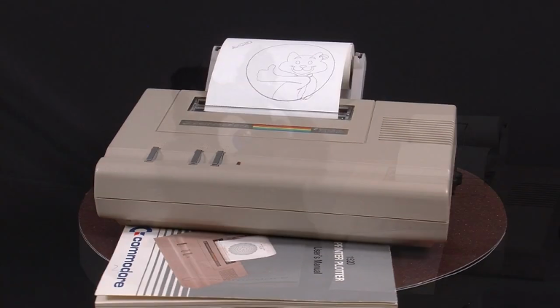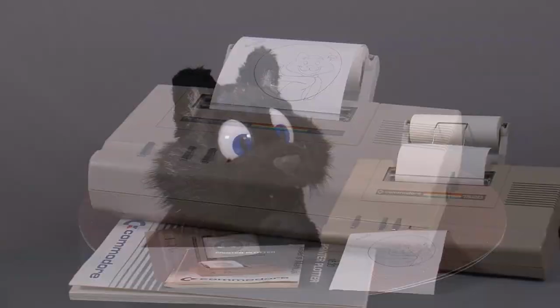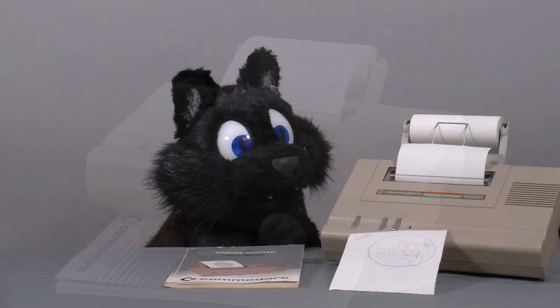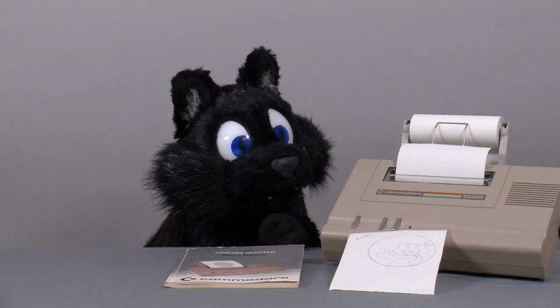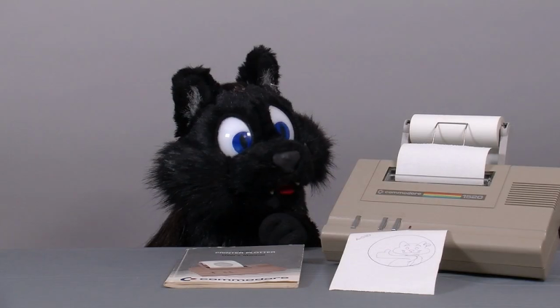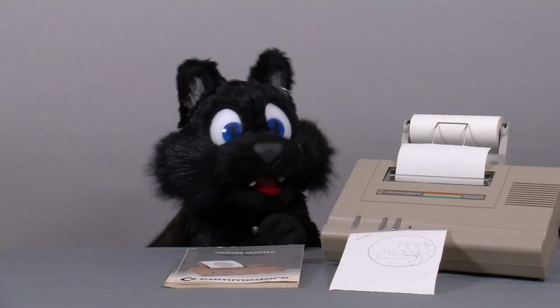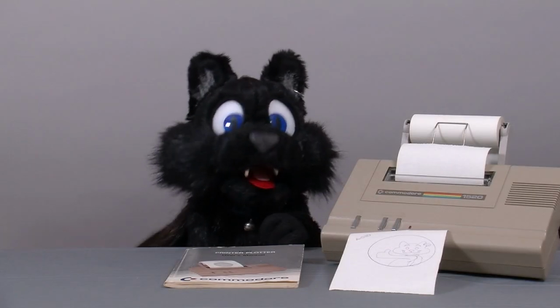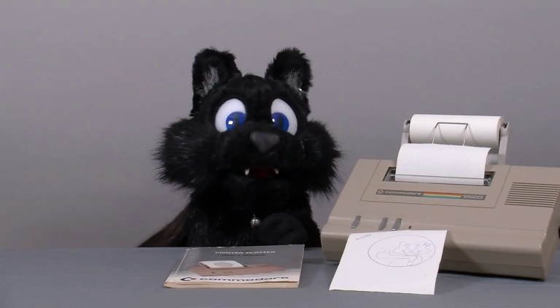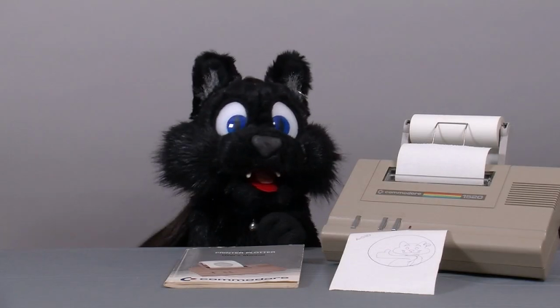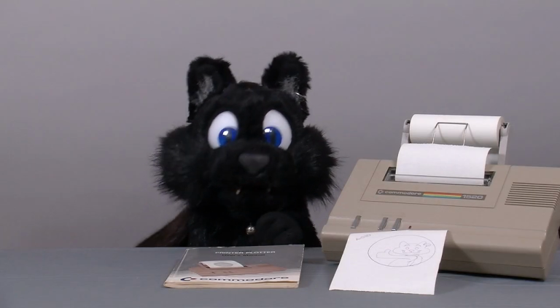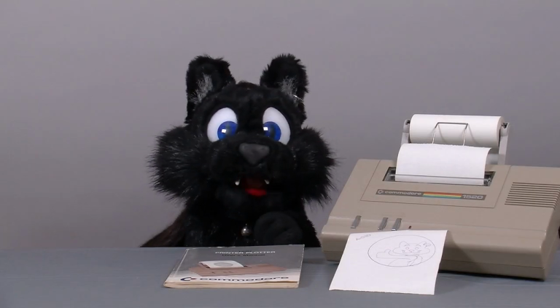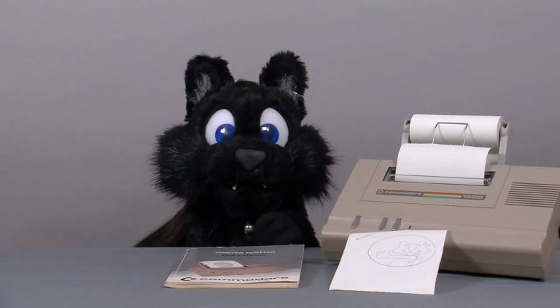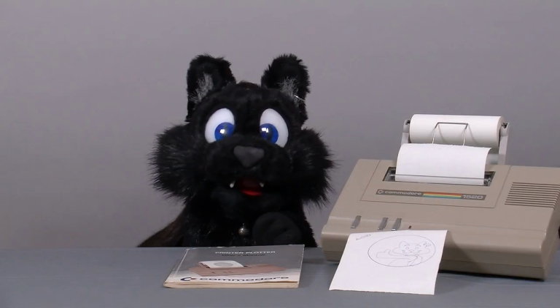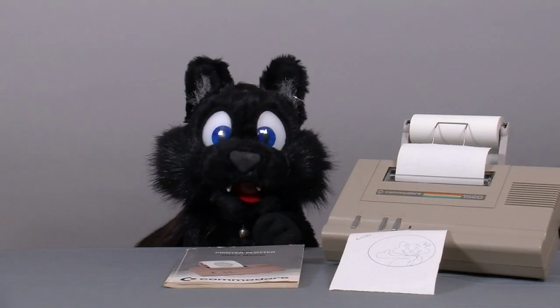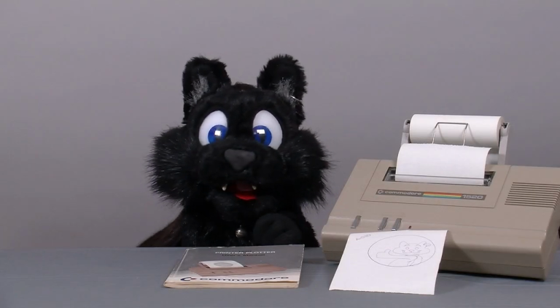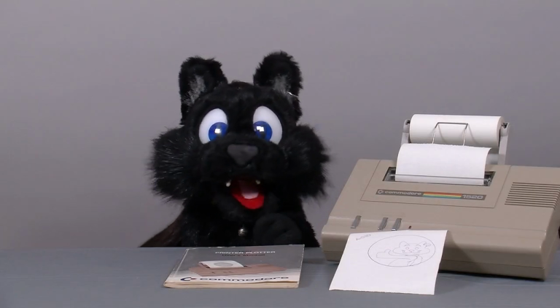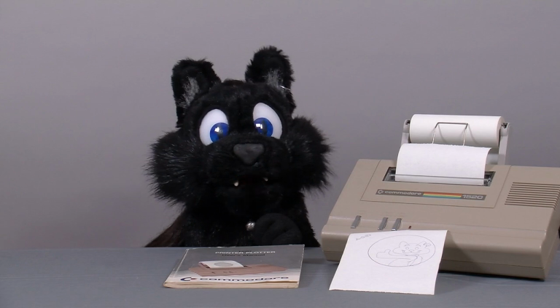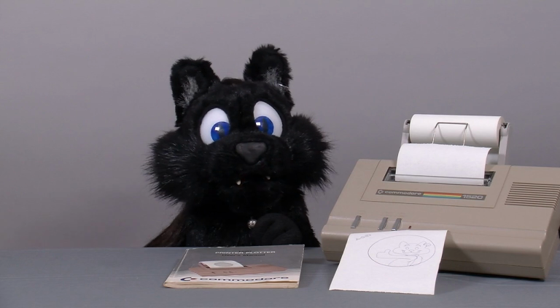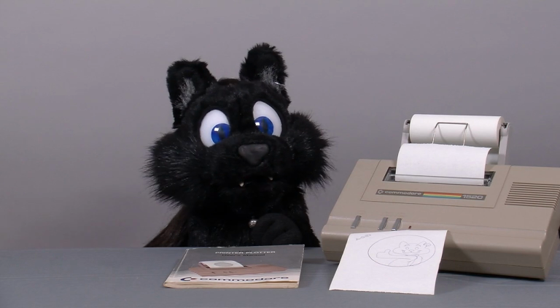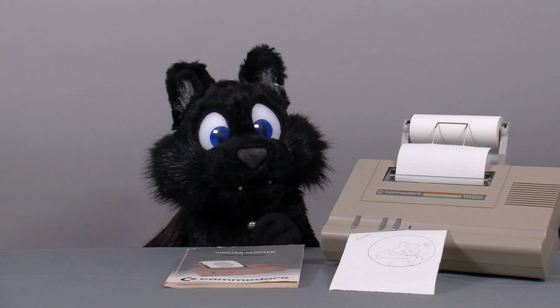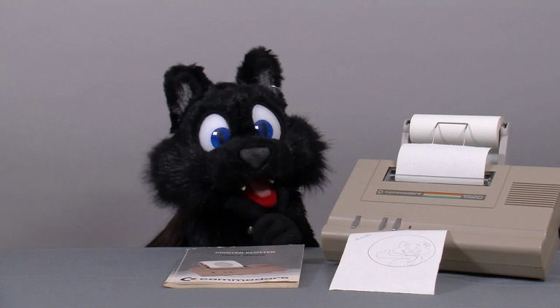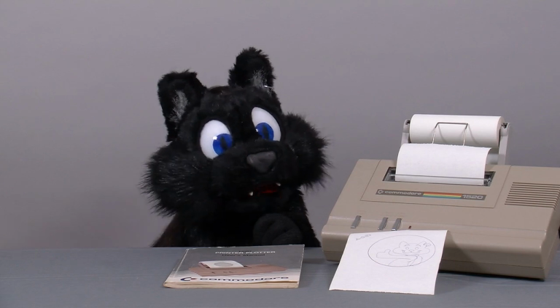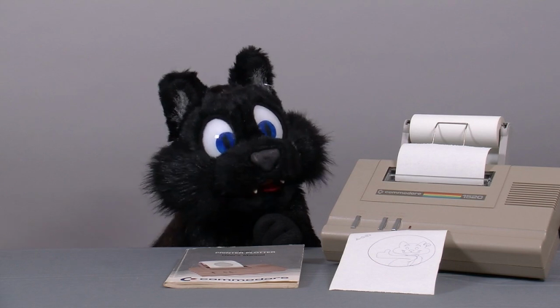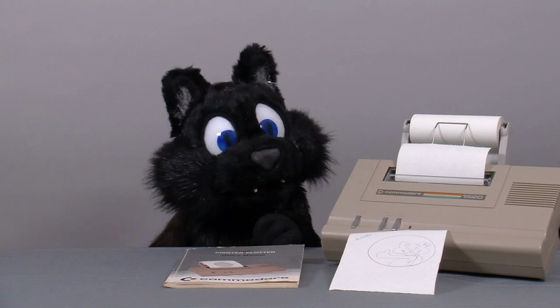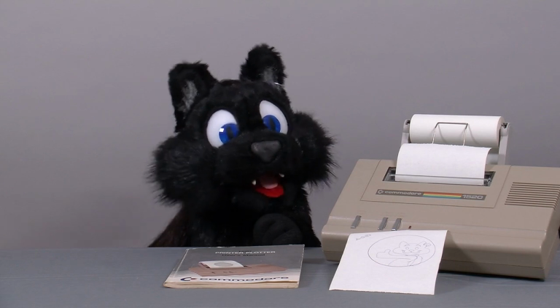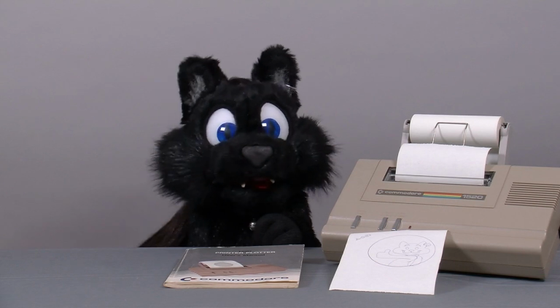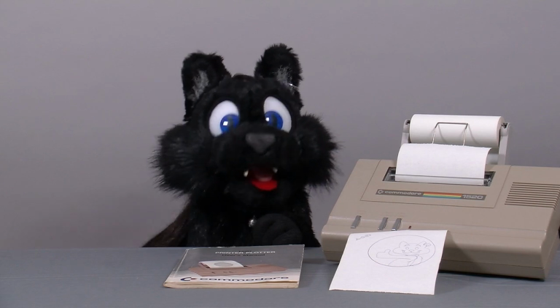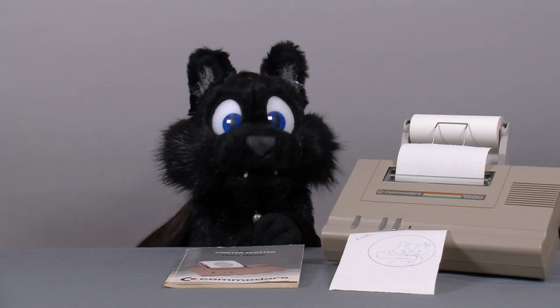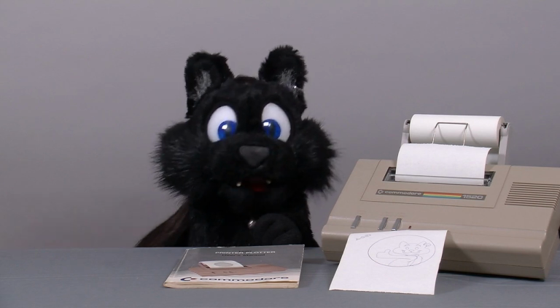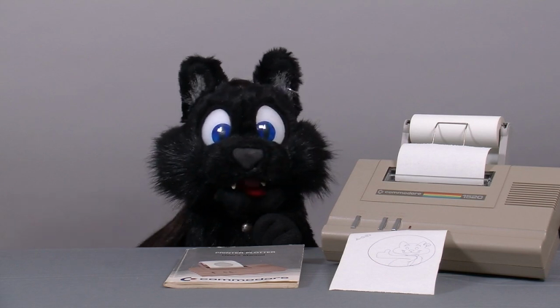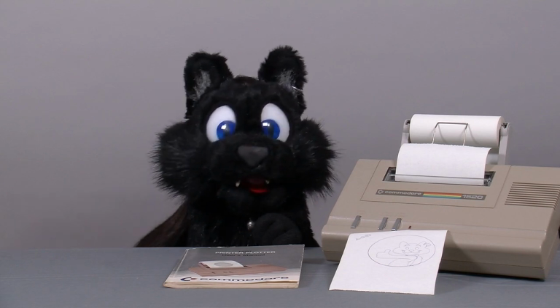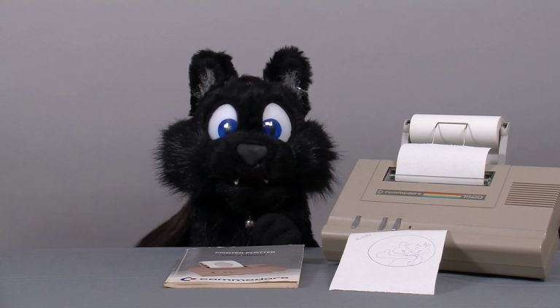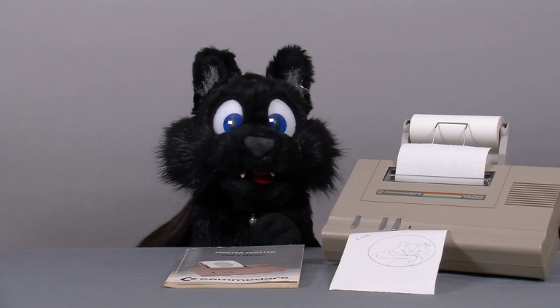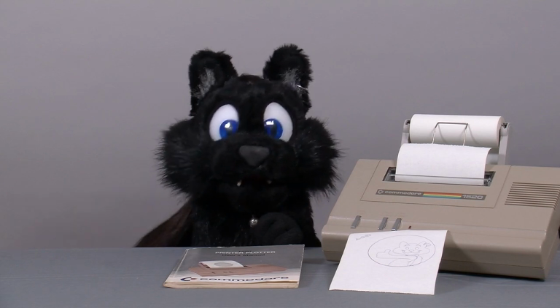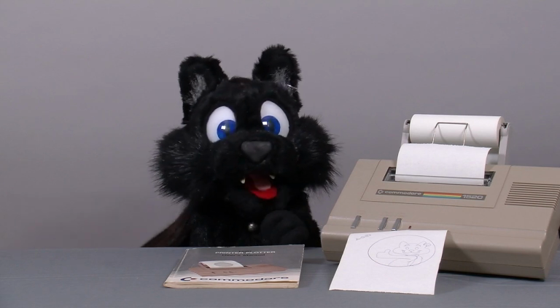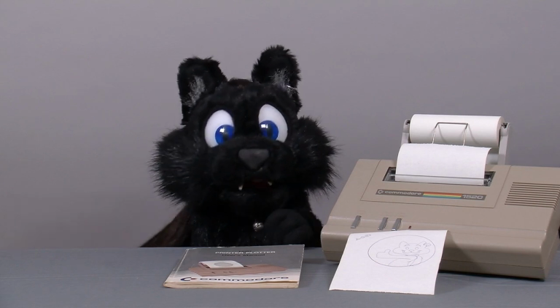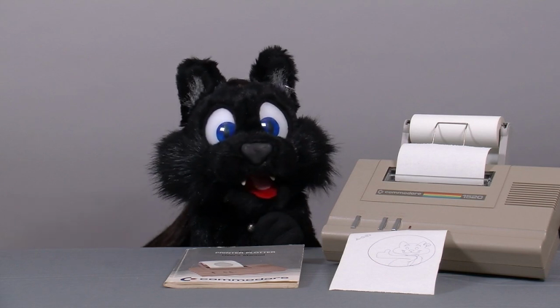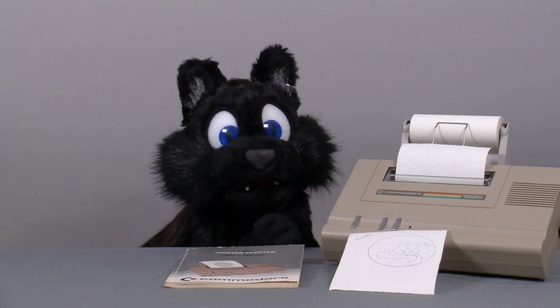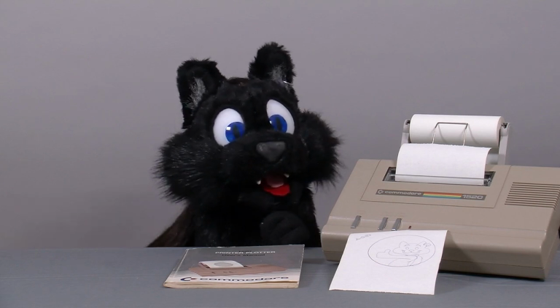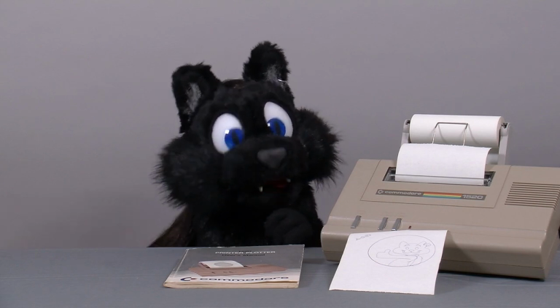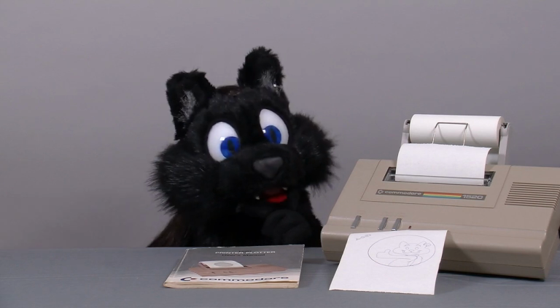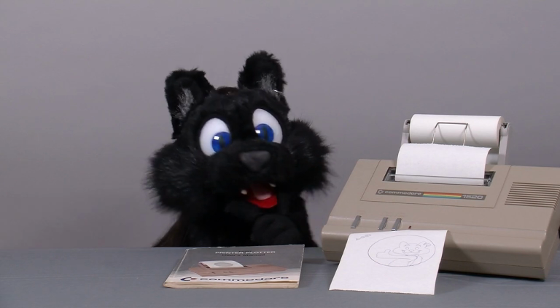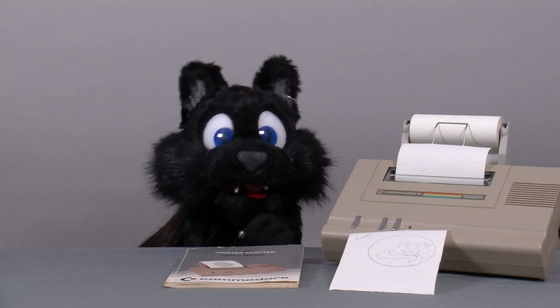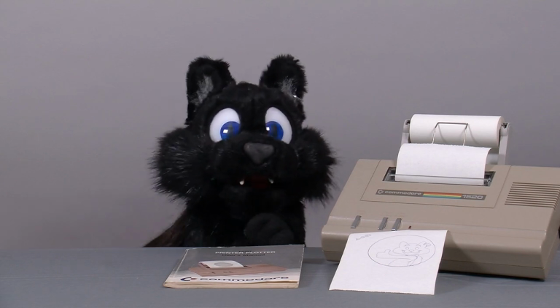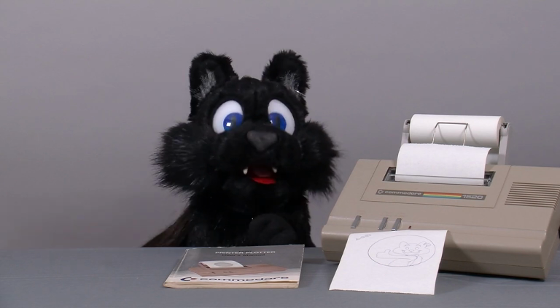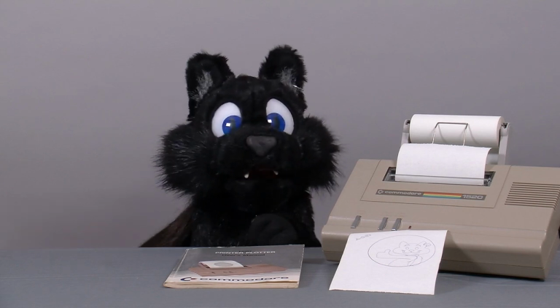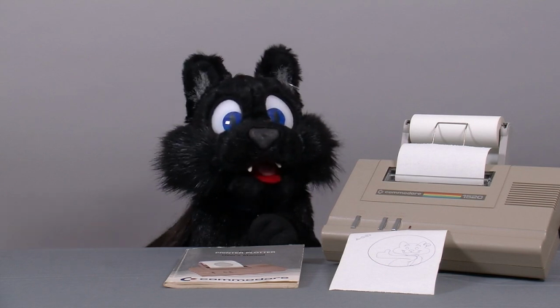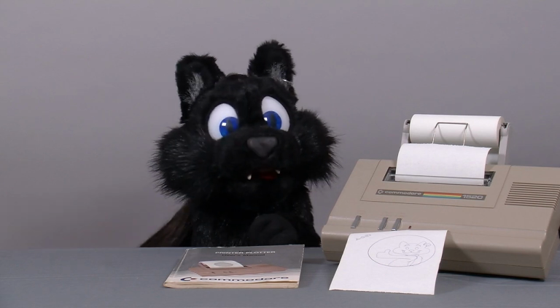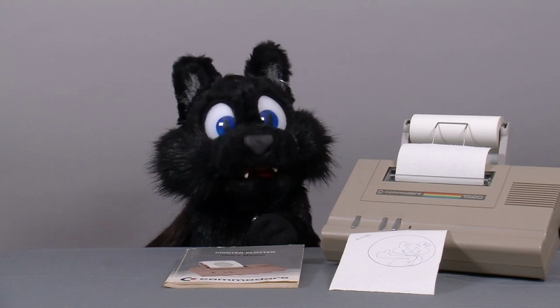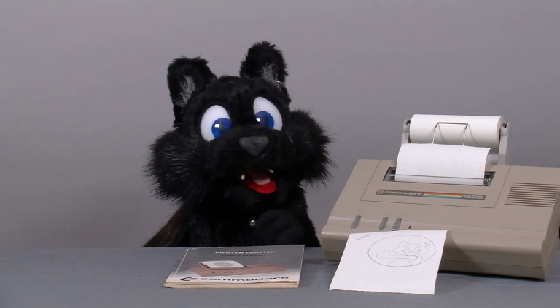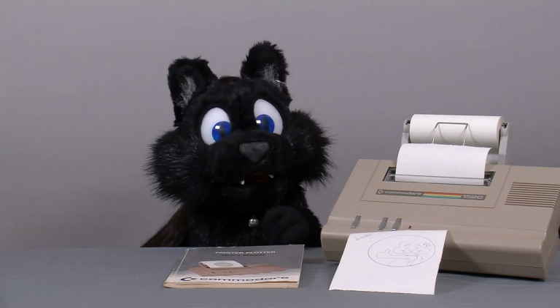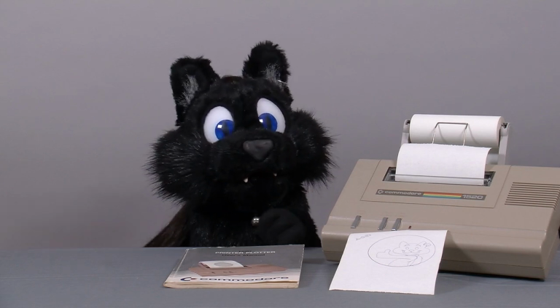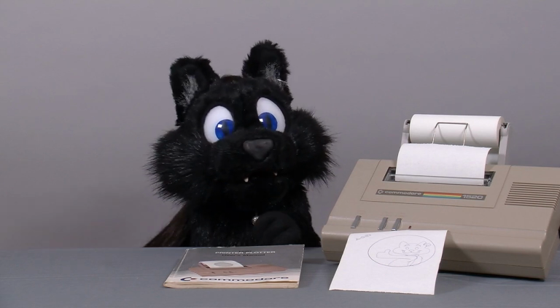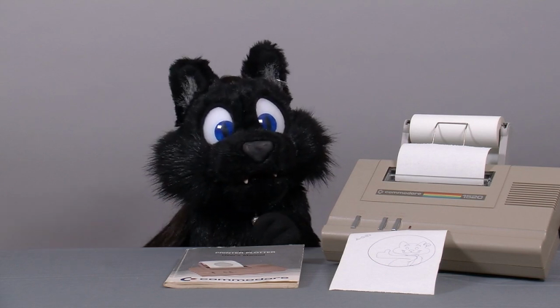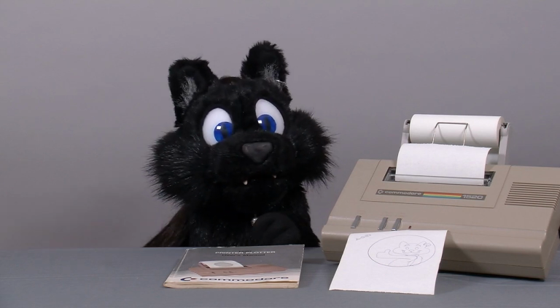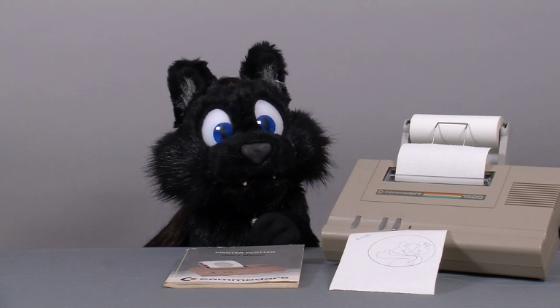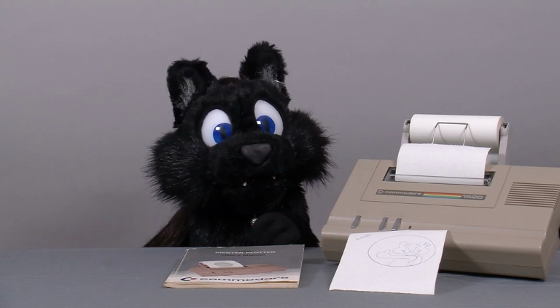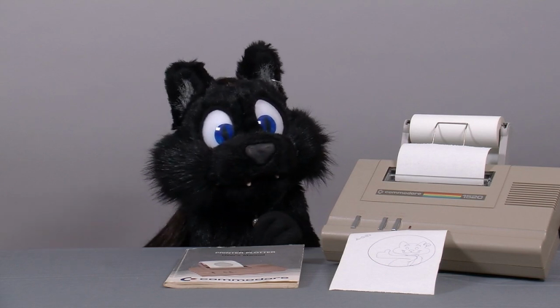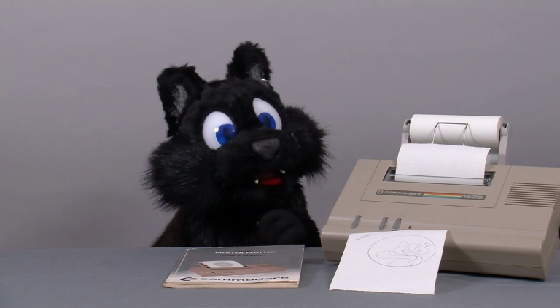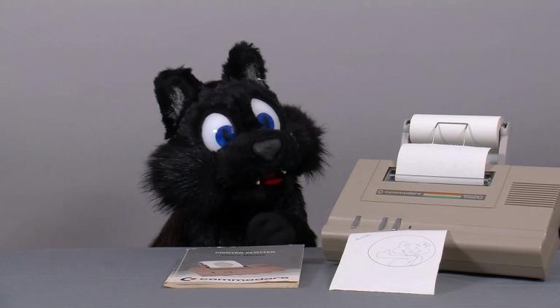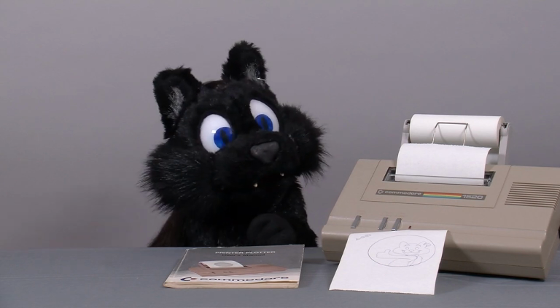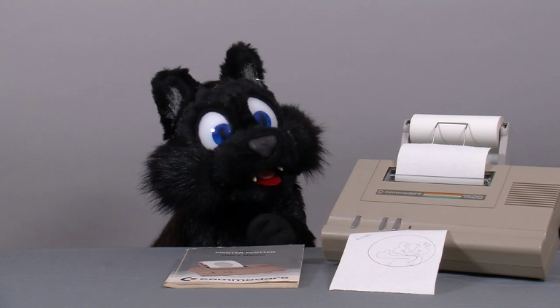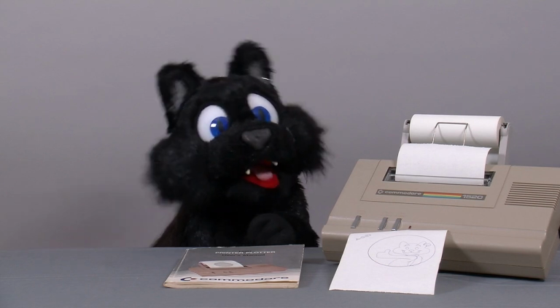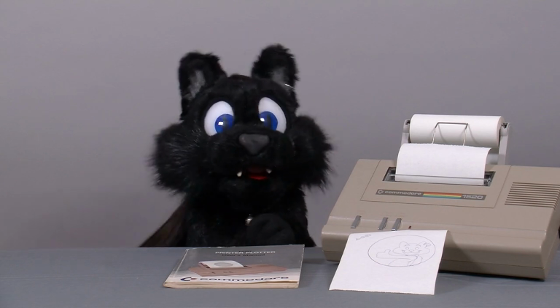And that's it for this episode. I promise the next video will not involve a plotter. See you then!